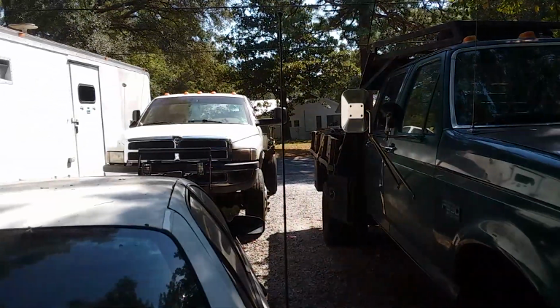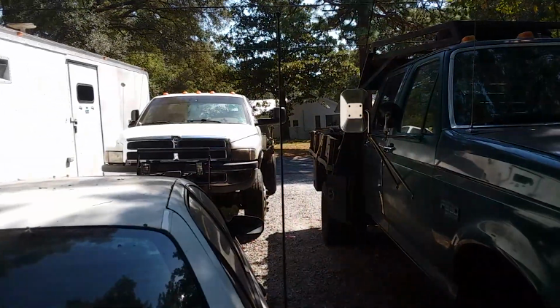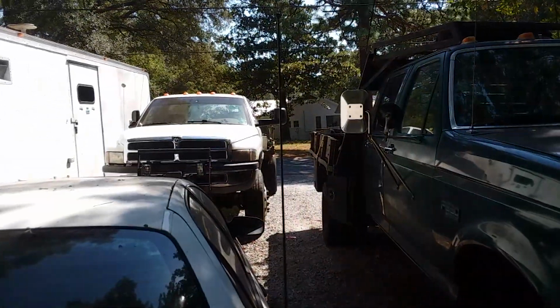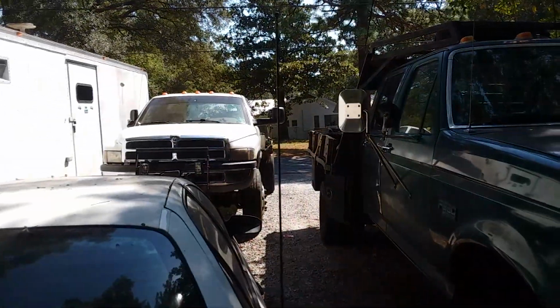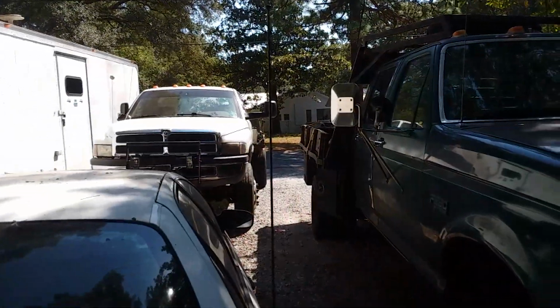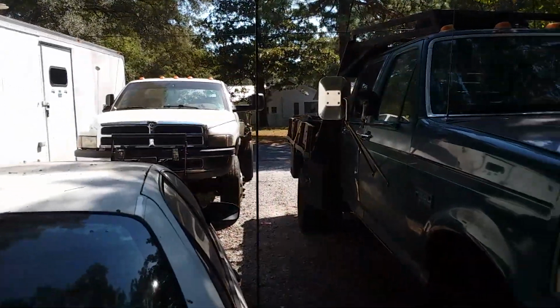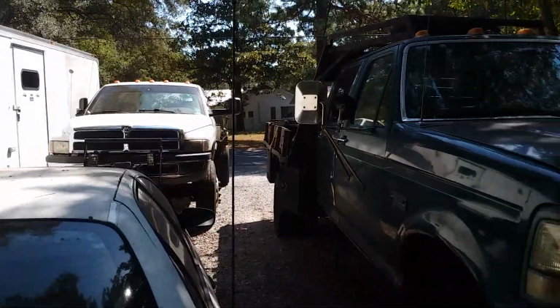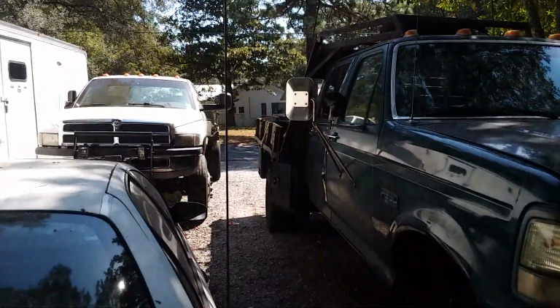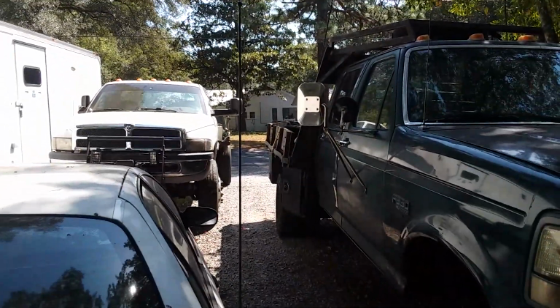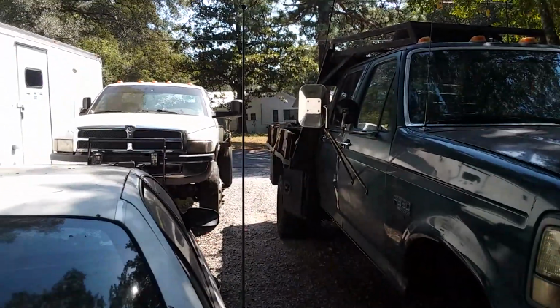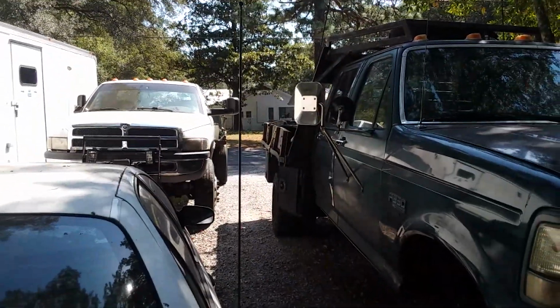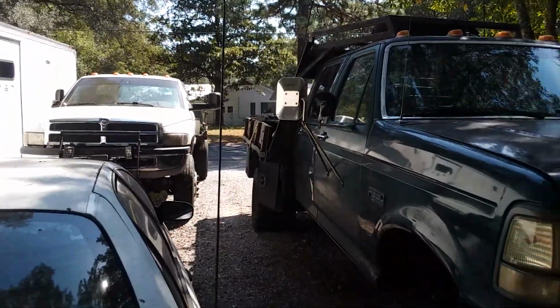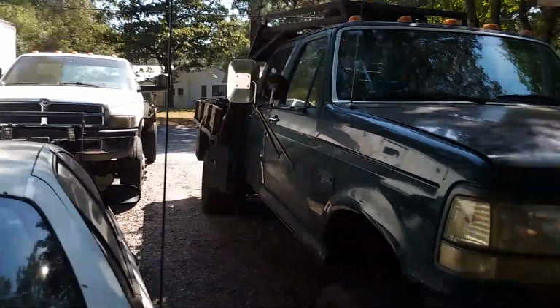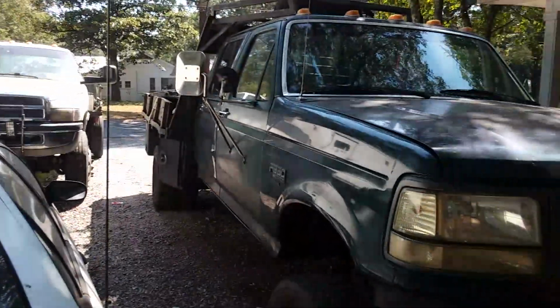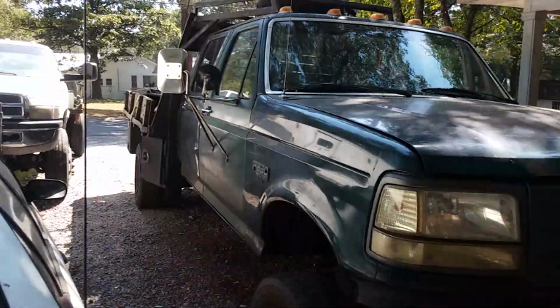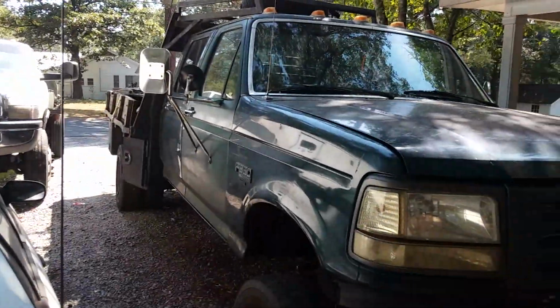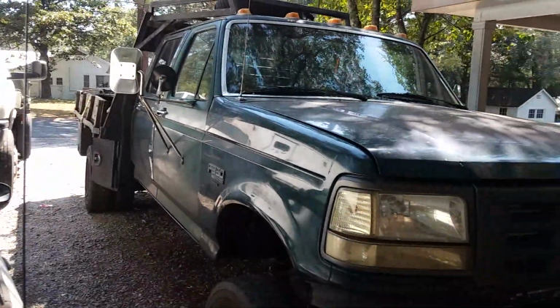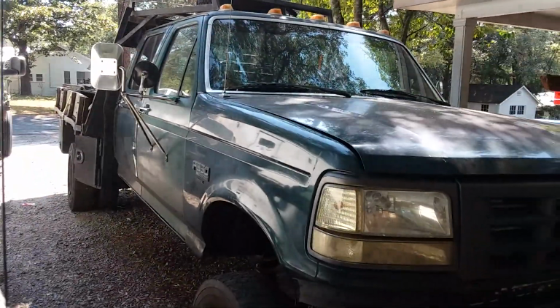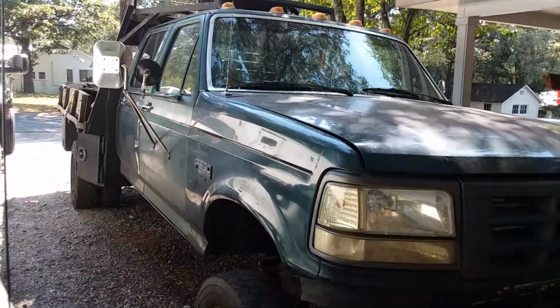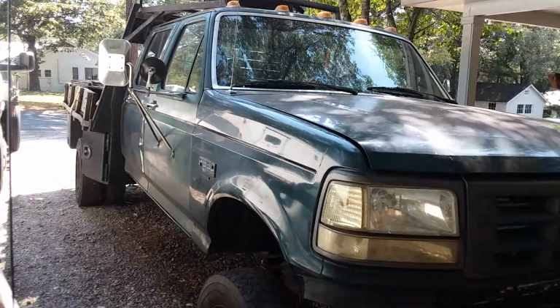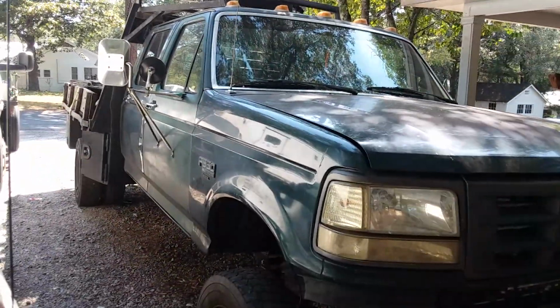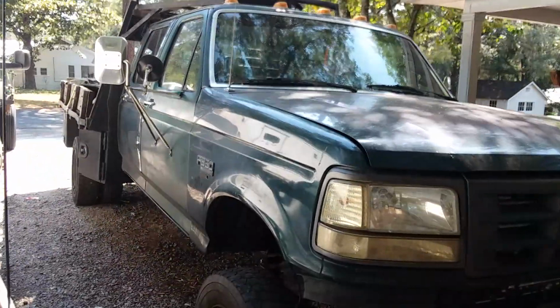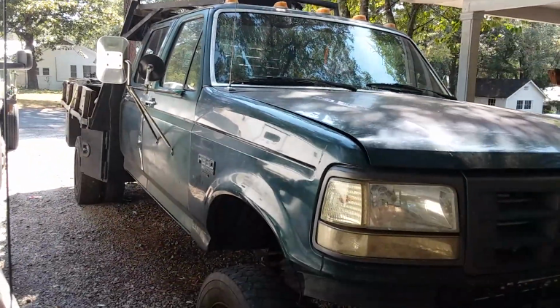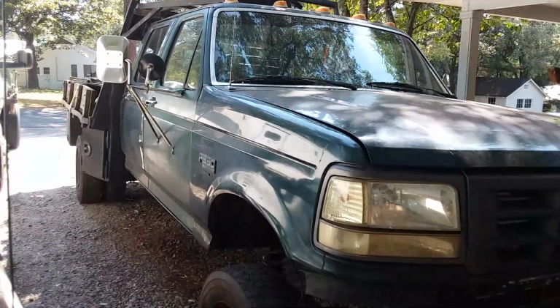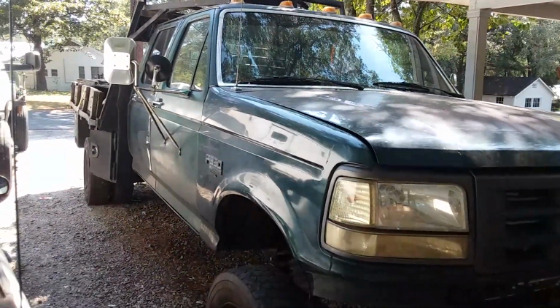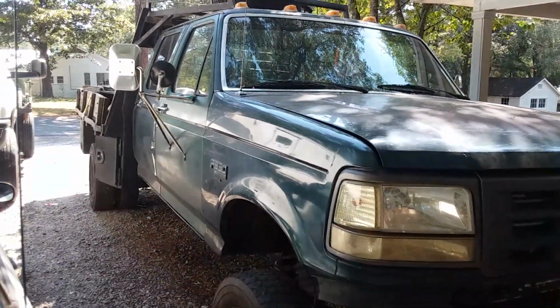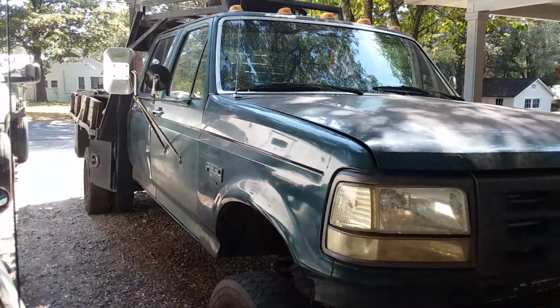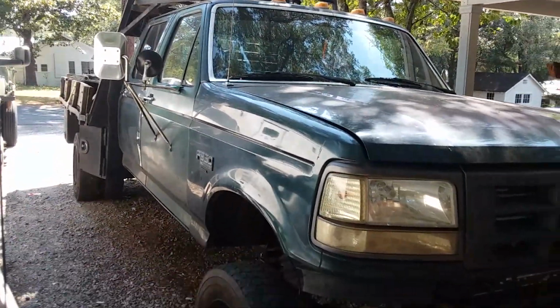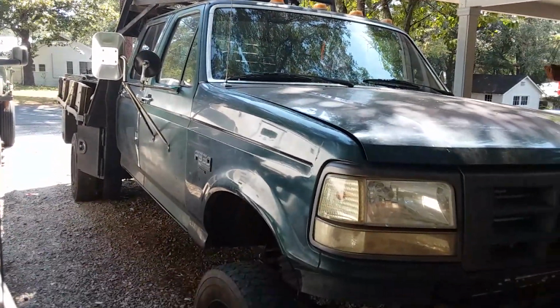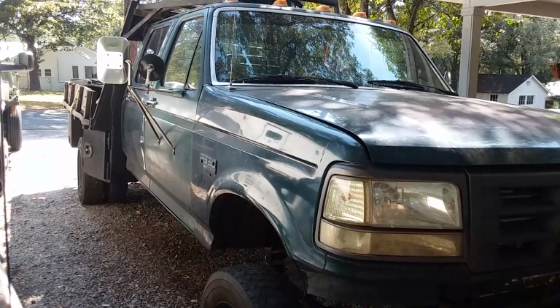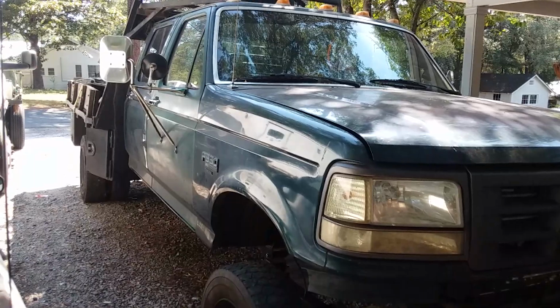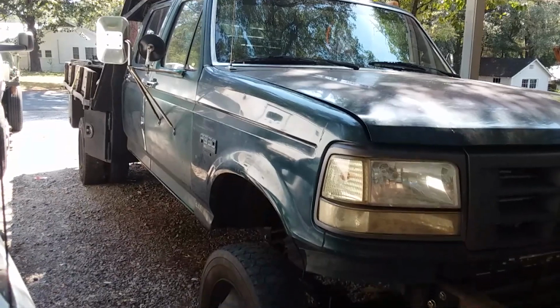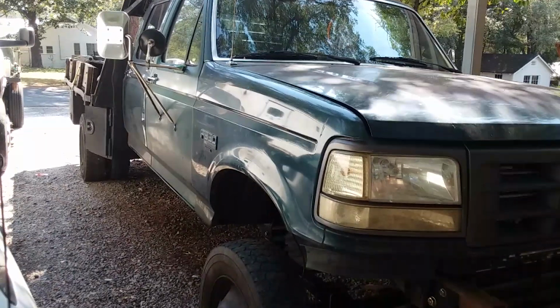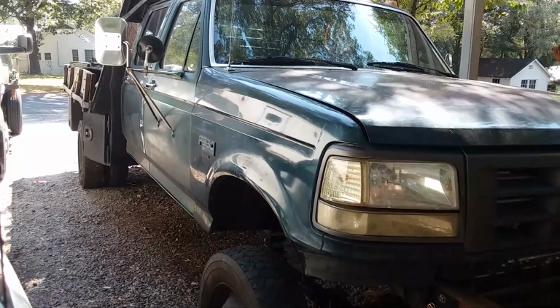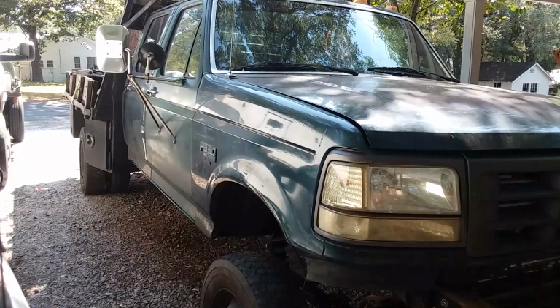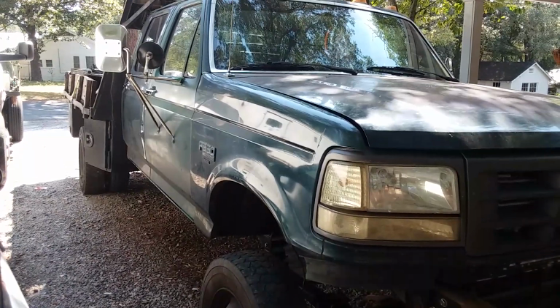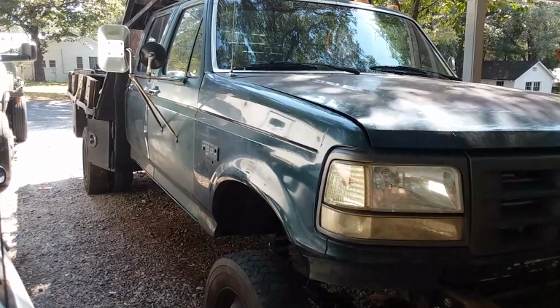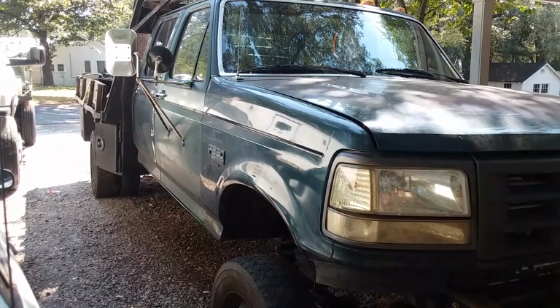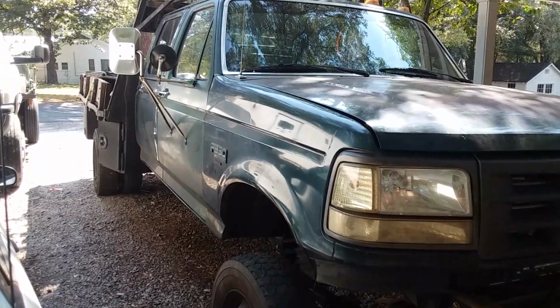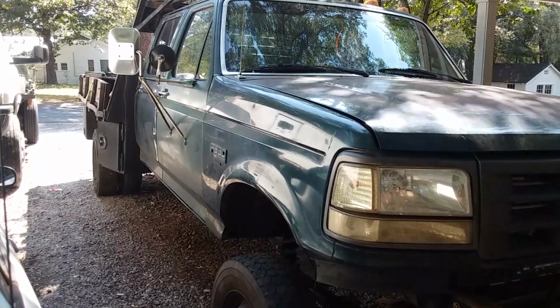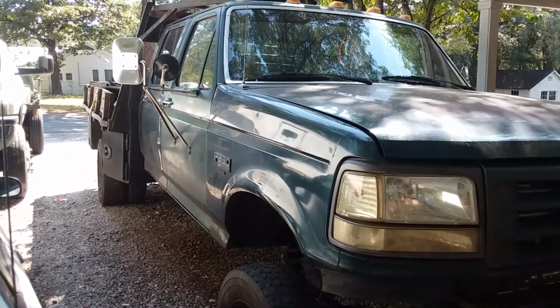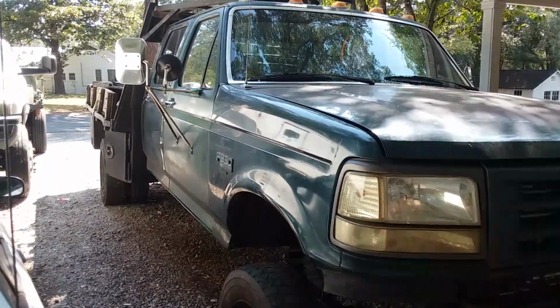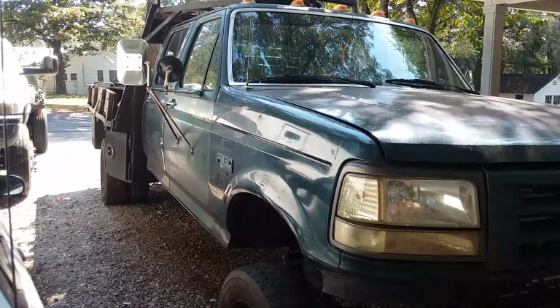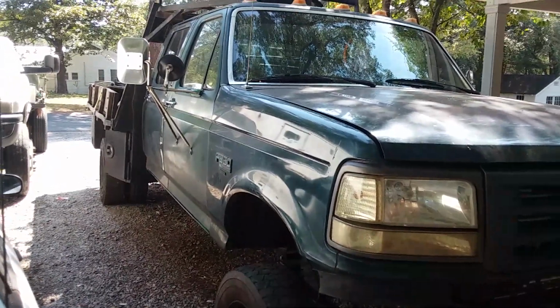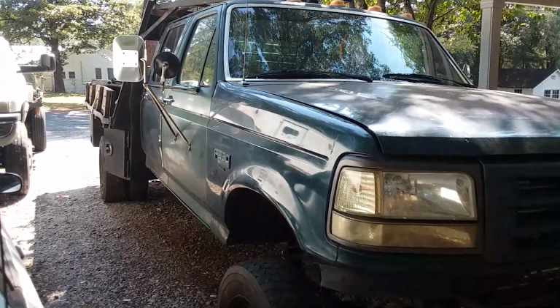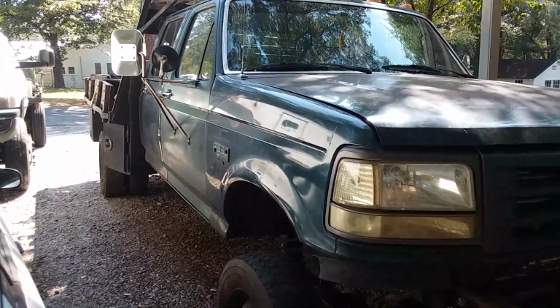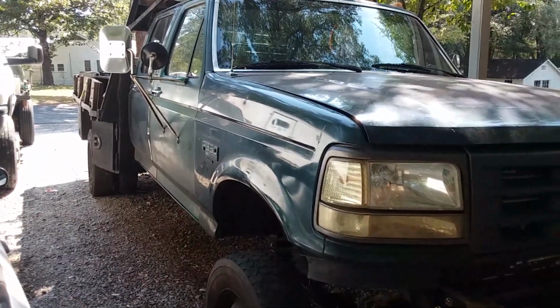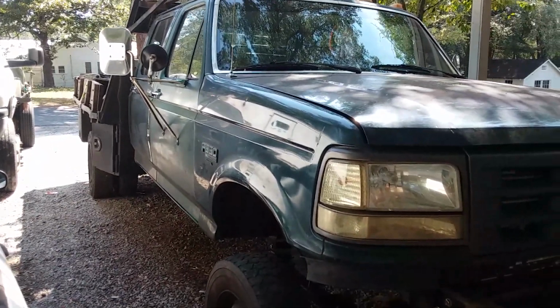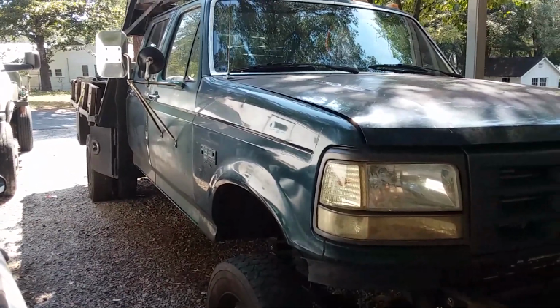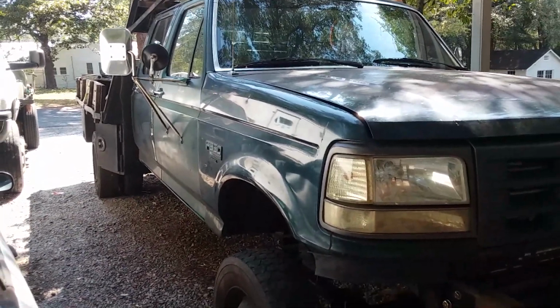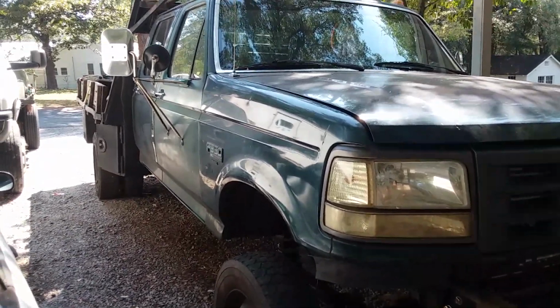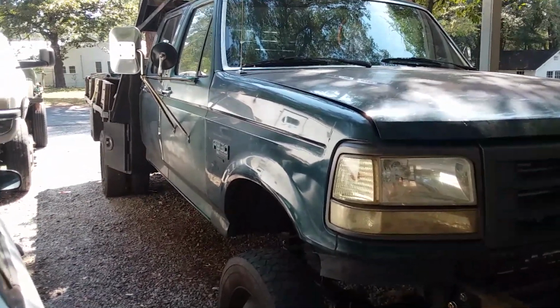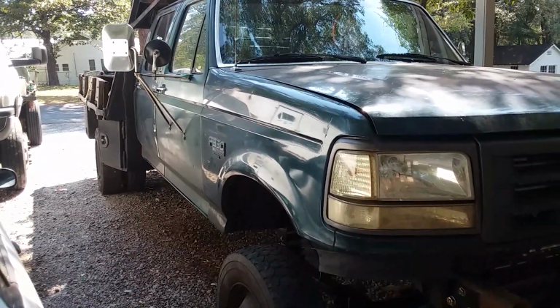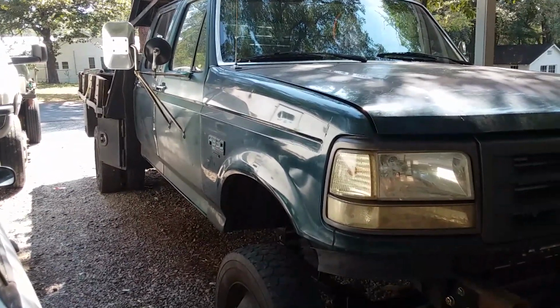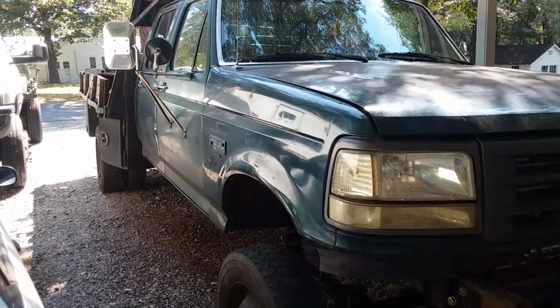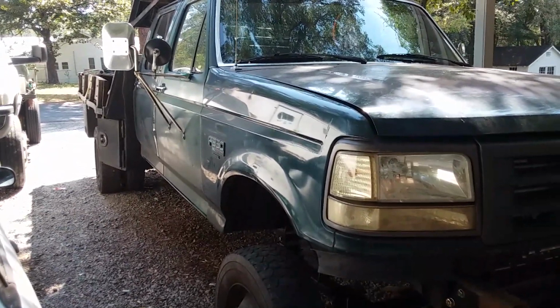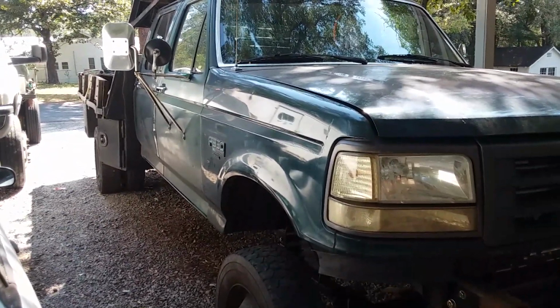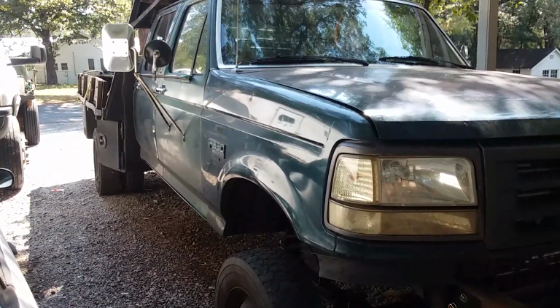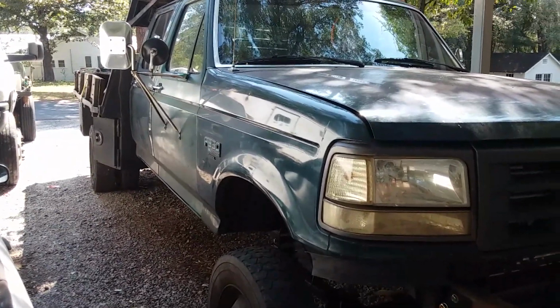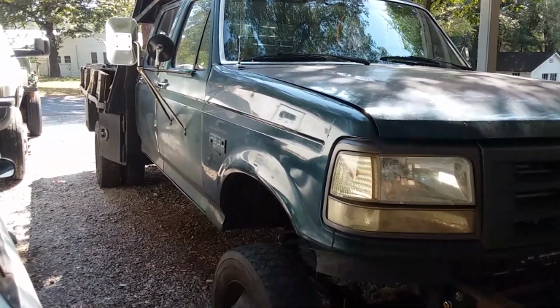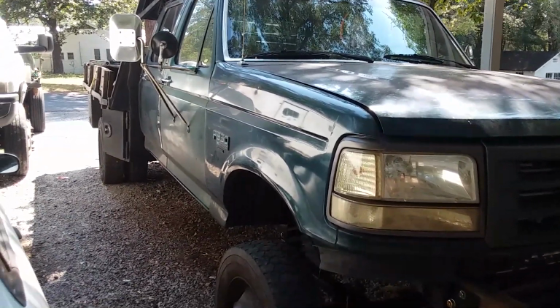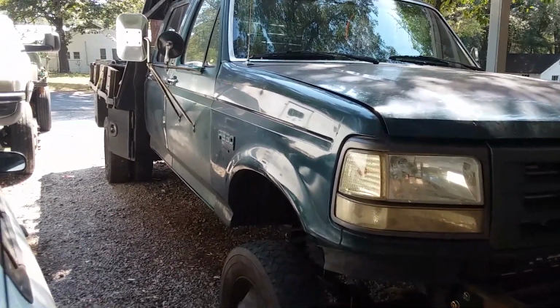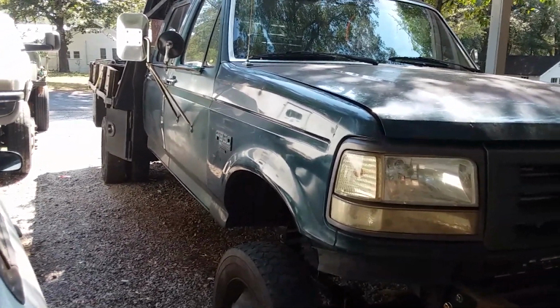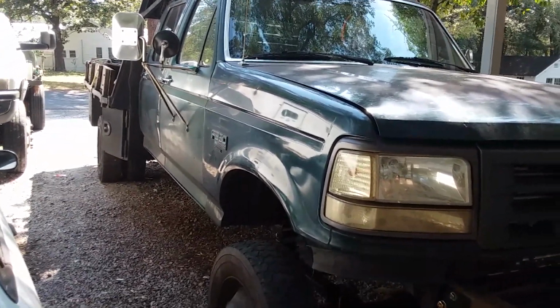There's a Dodge from a couple of my other videos, but yep — stay tuned for more on the 4x4 swap.